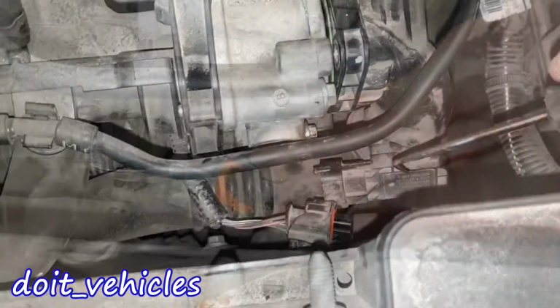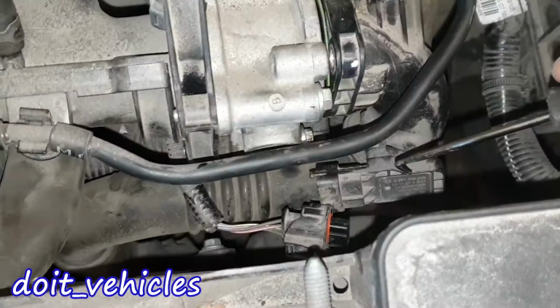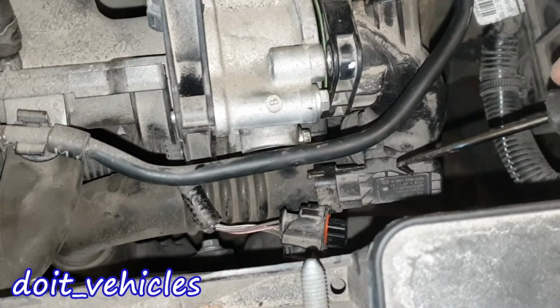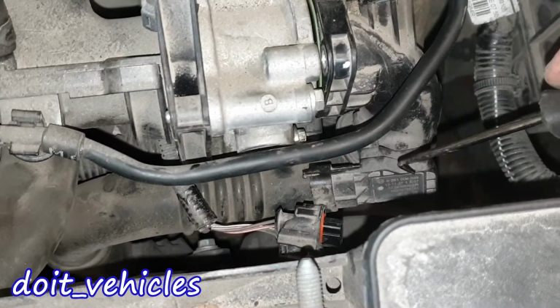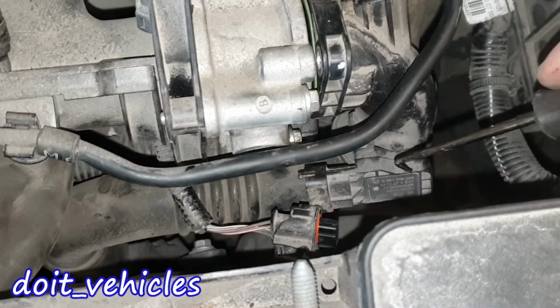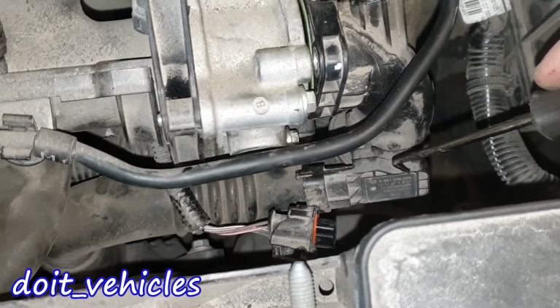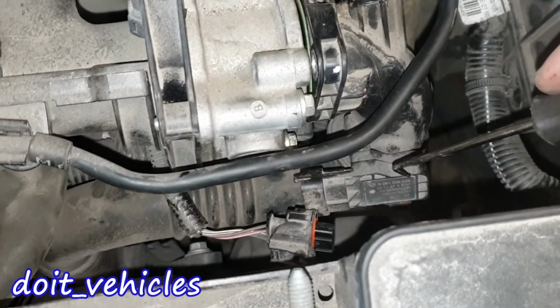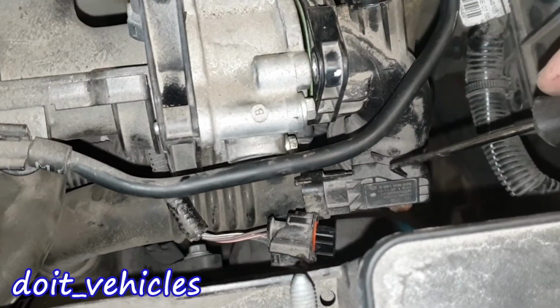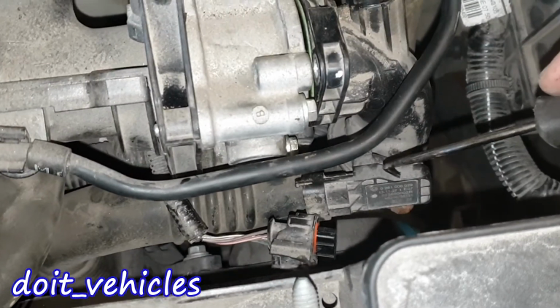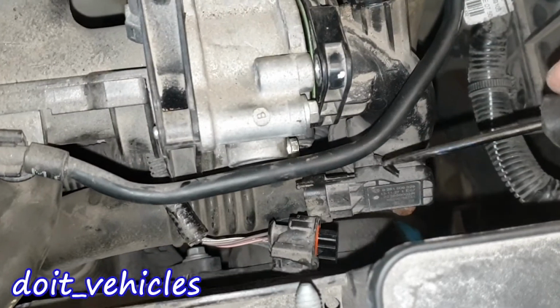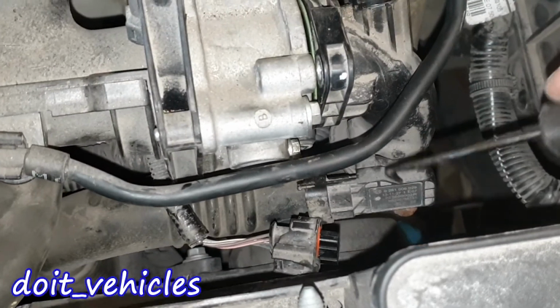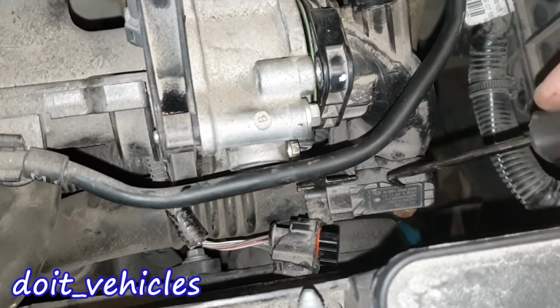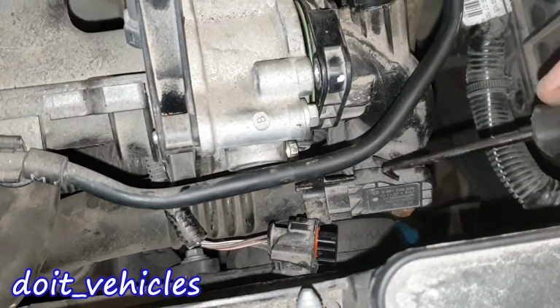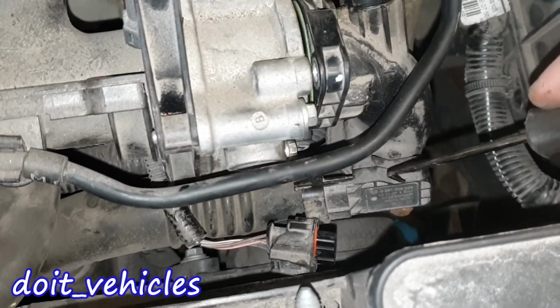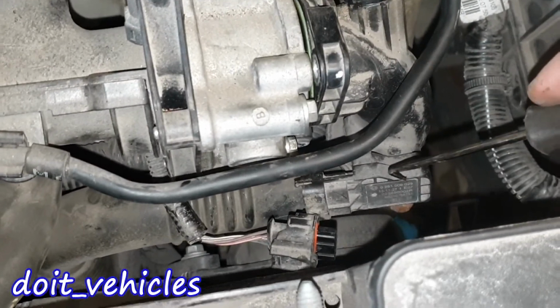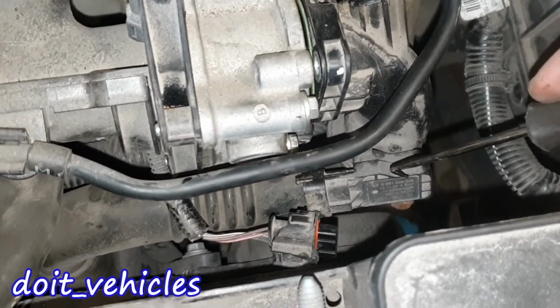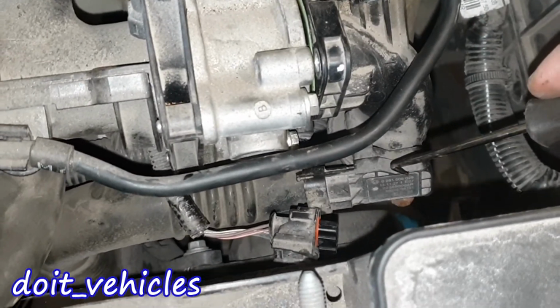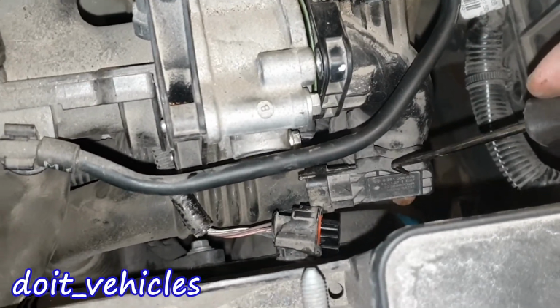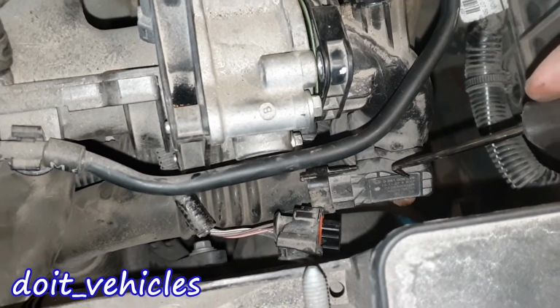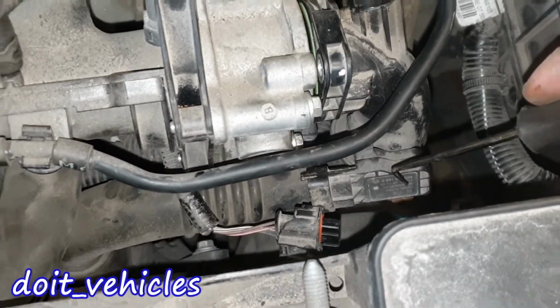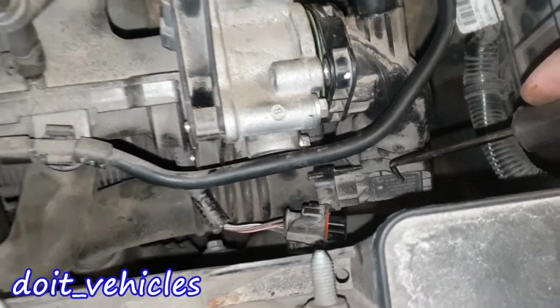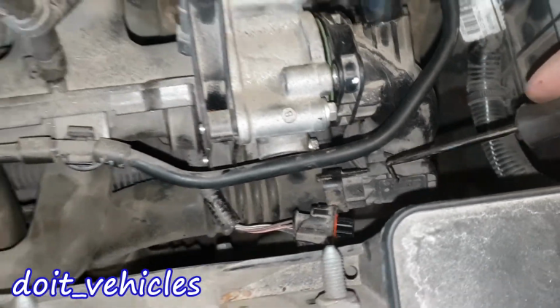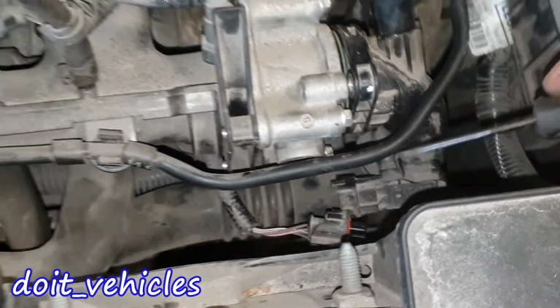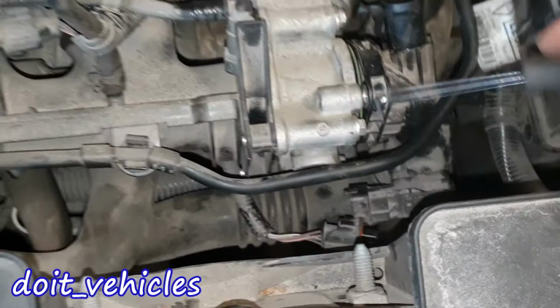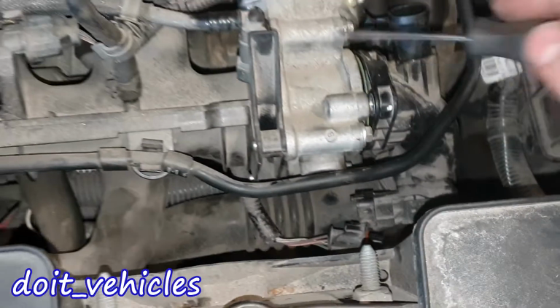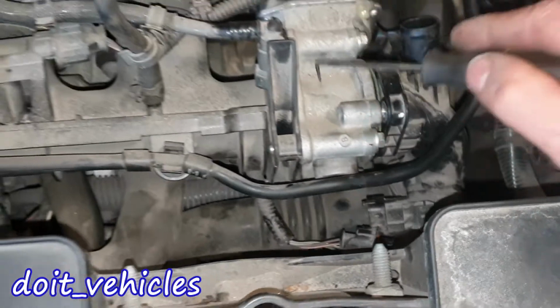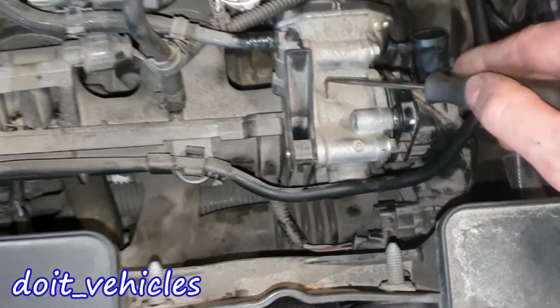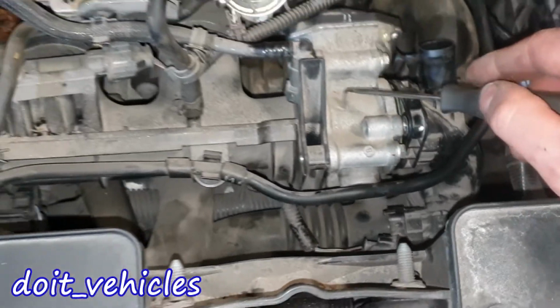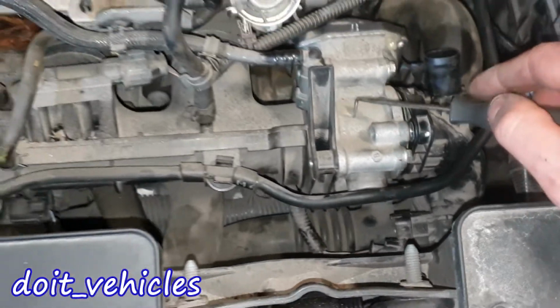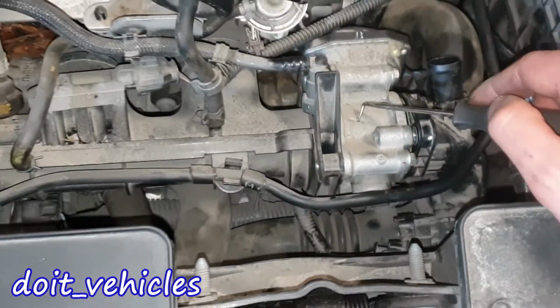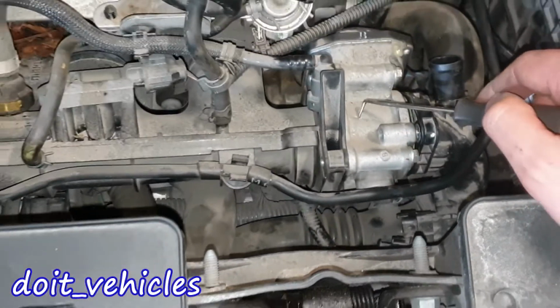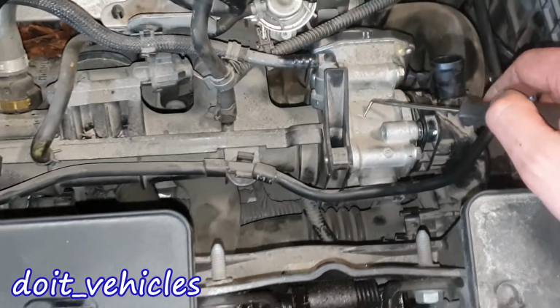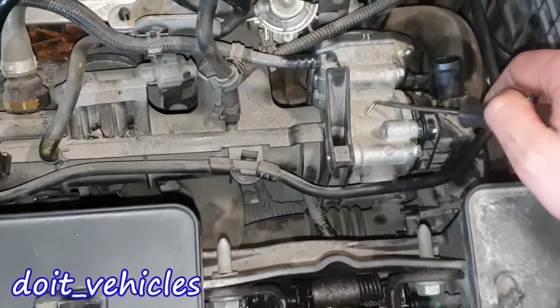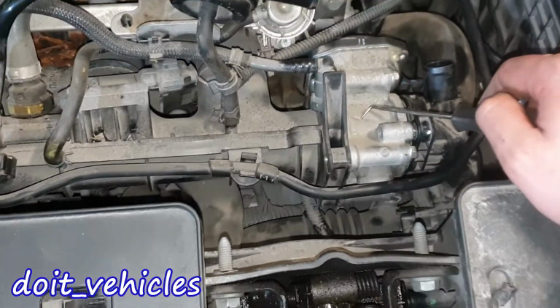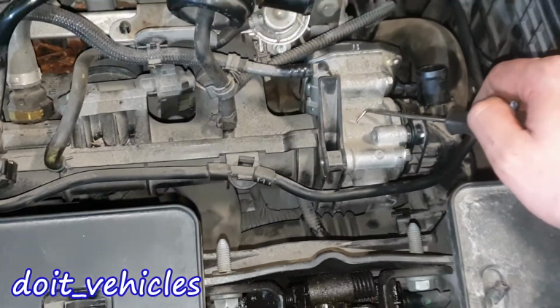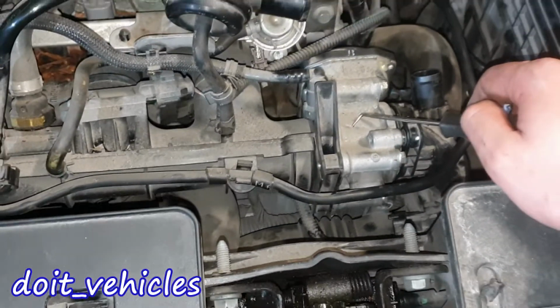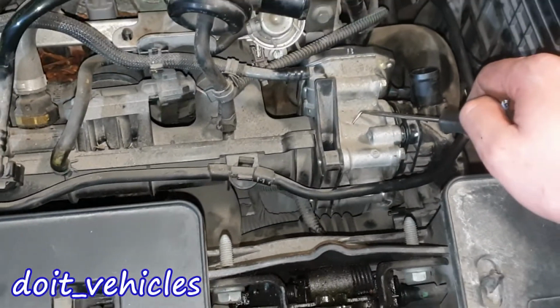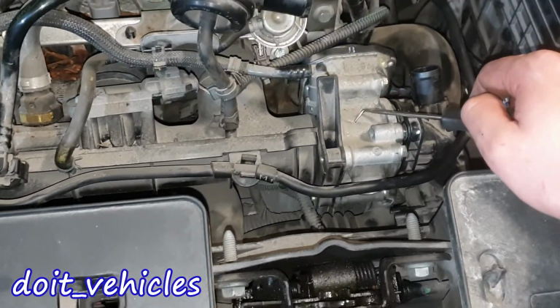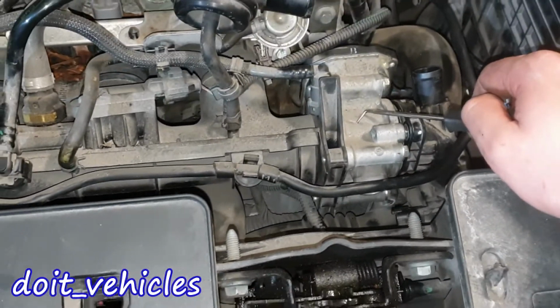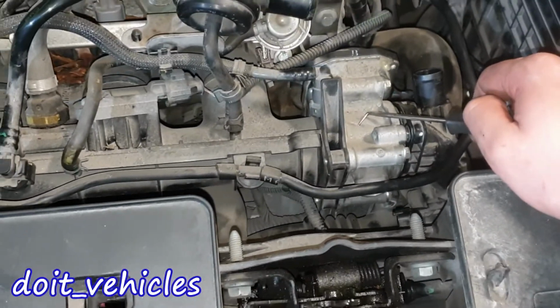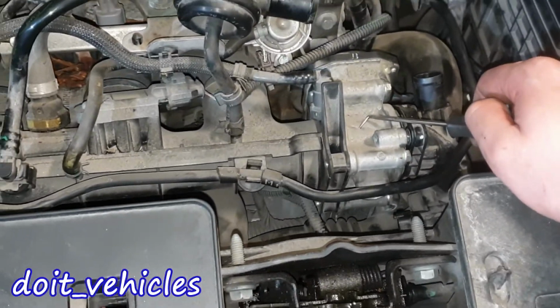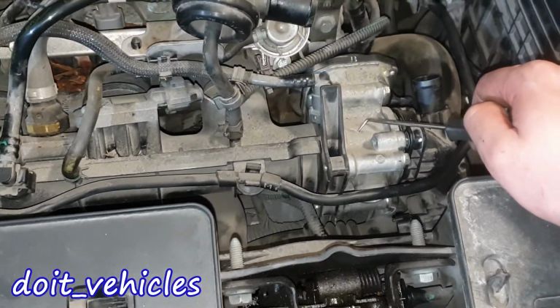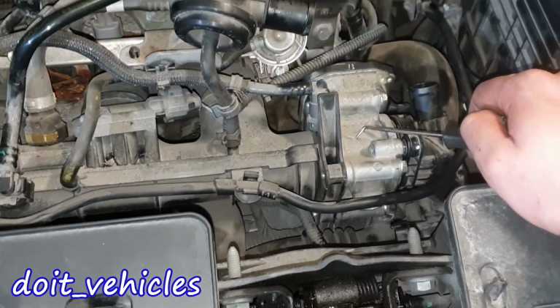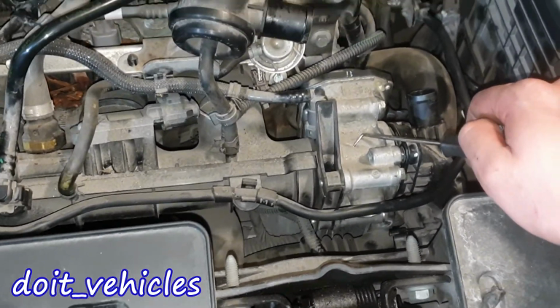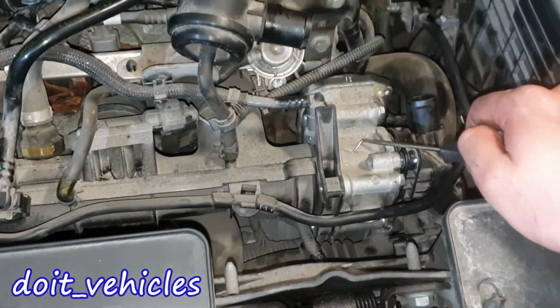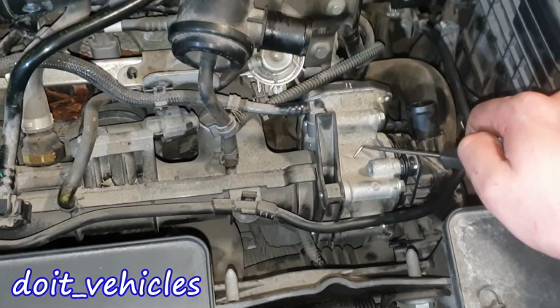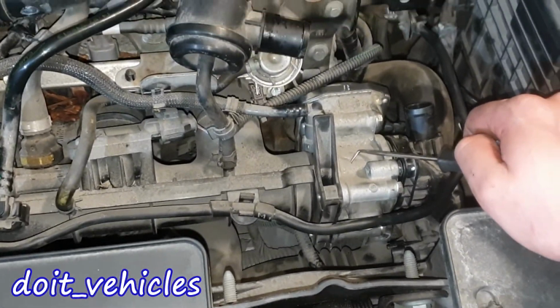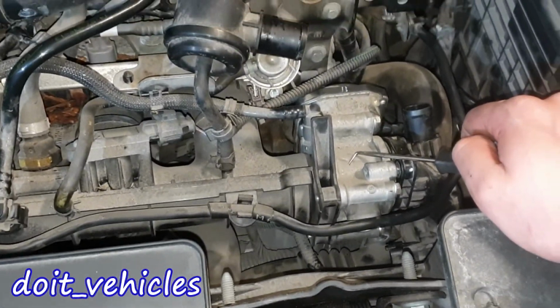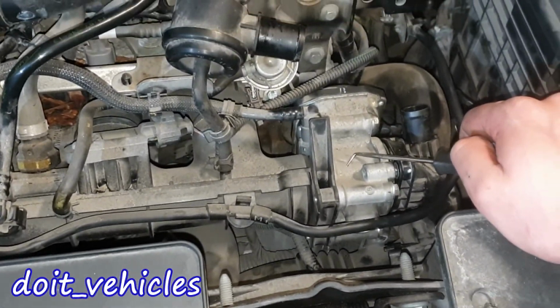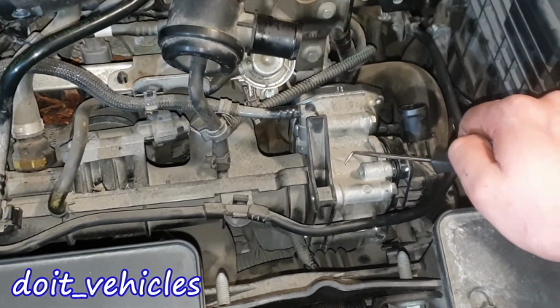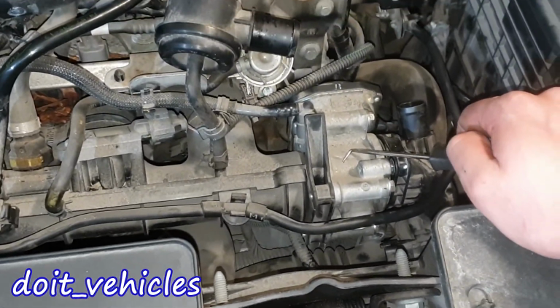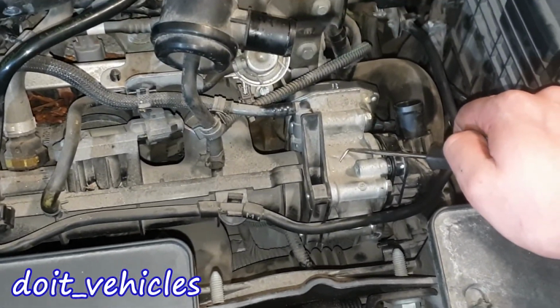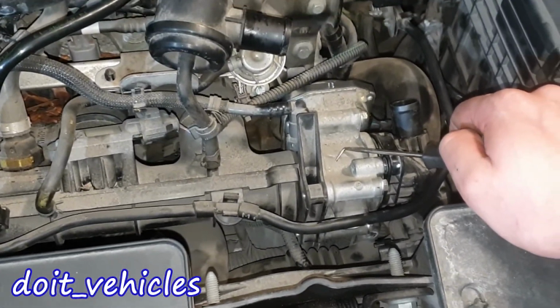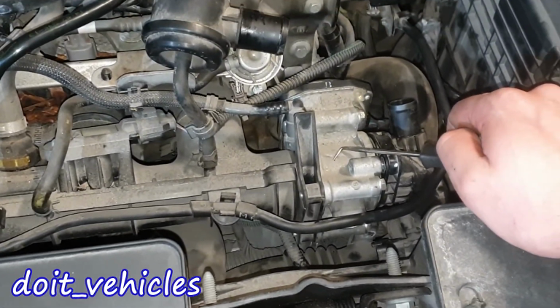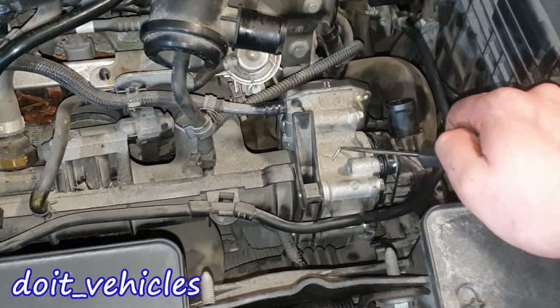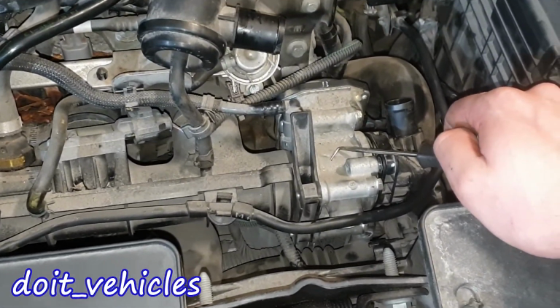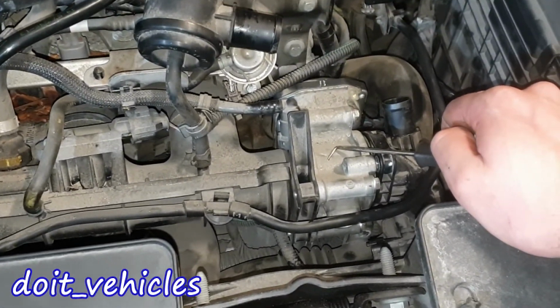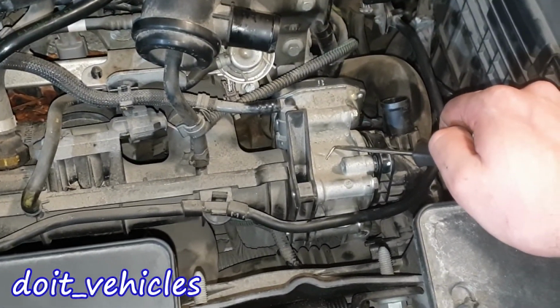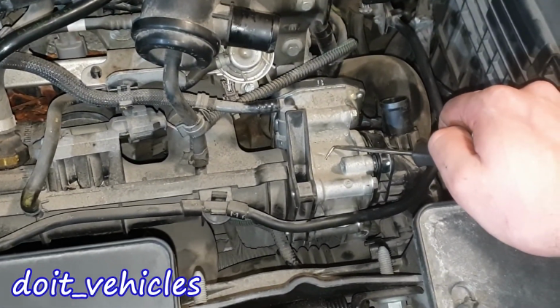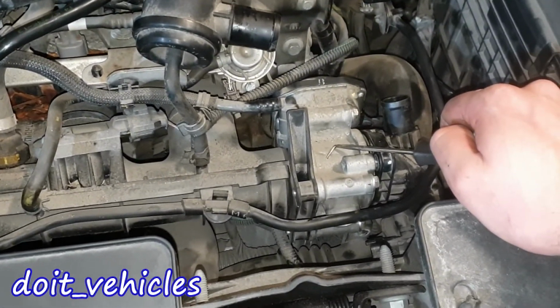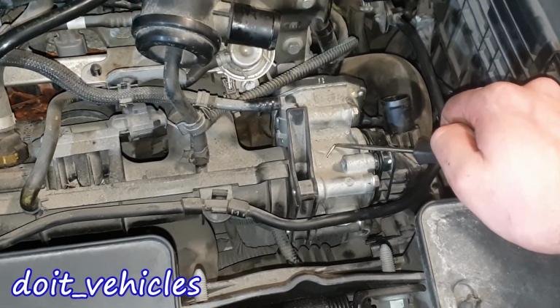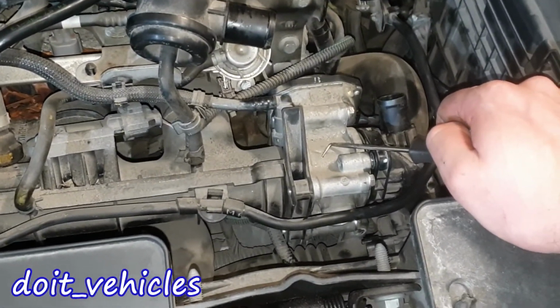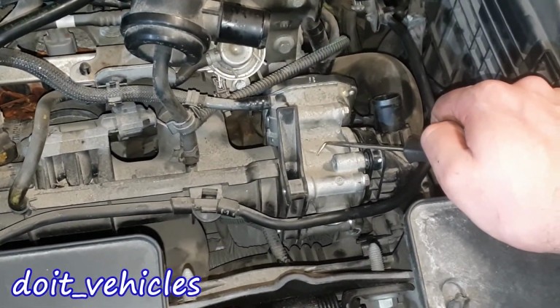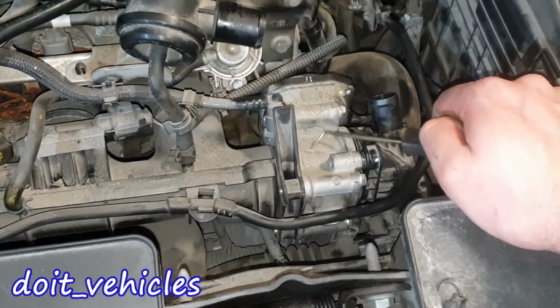Keep in mind that if this sensor doesn't work, the throttle body will not be available either and the car will run in limp mode.